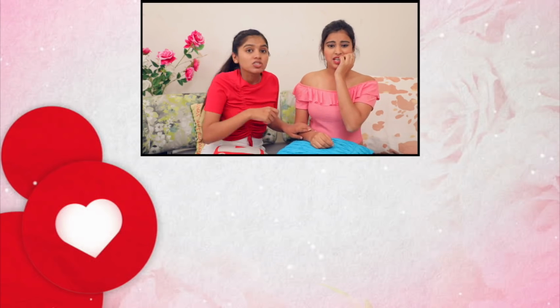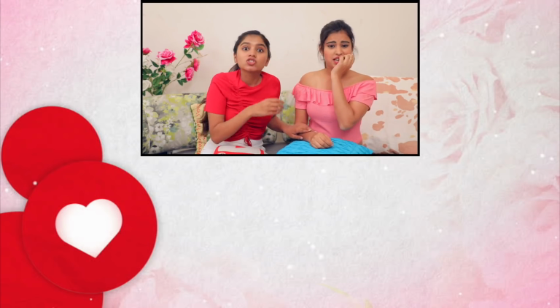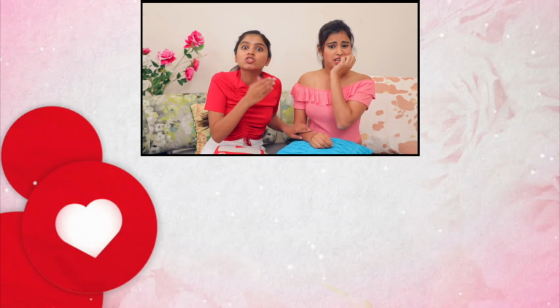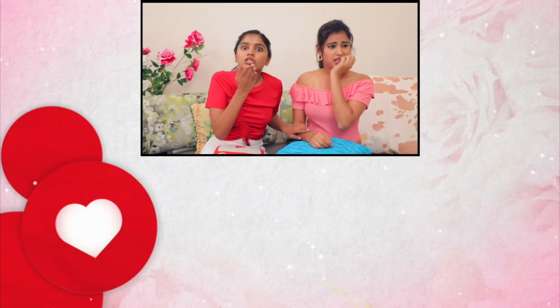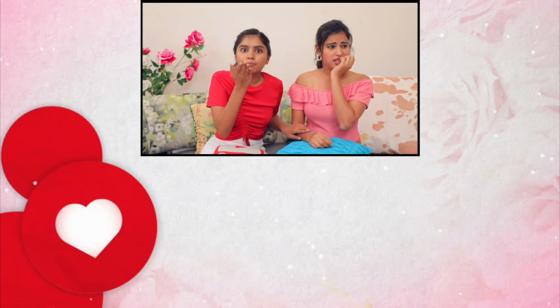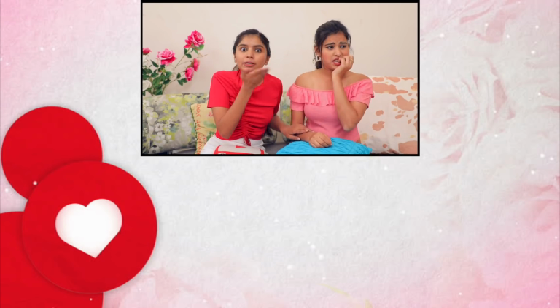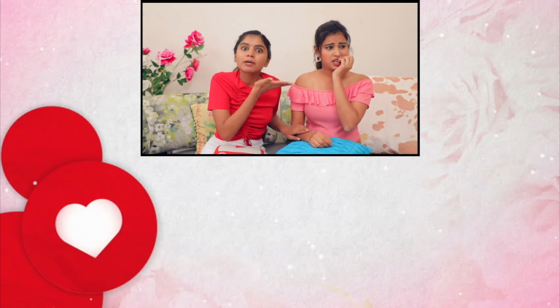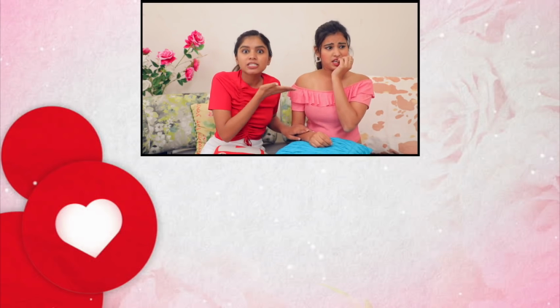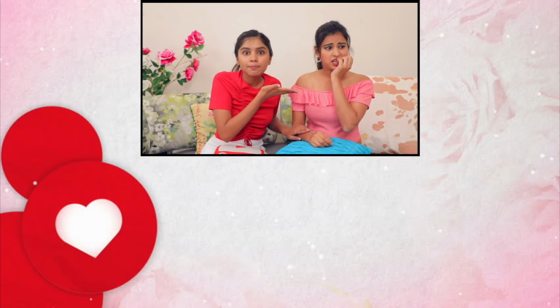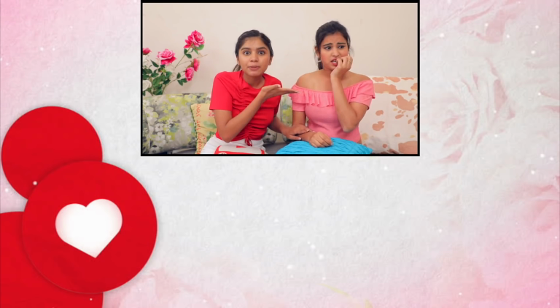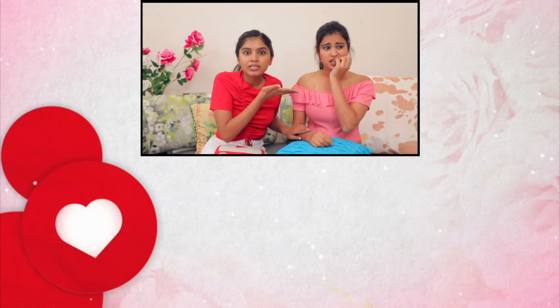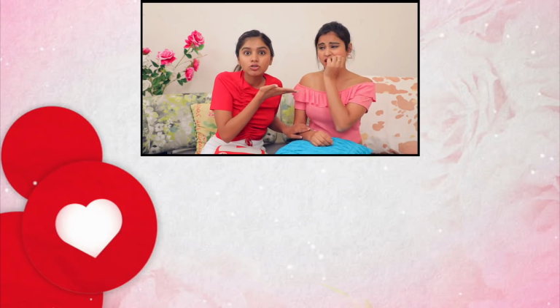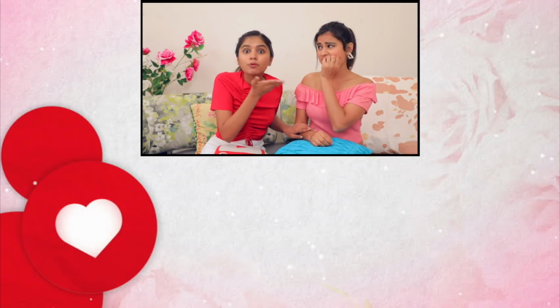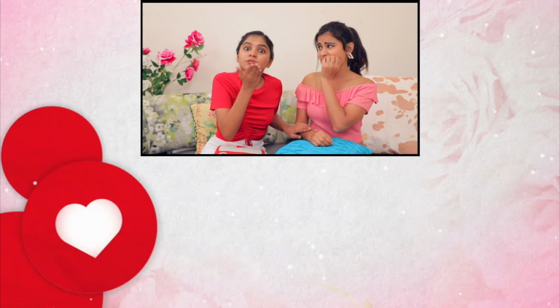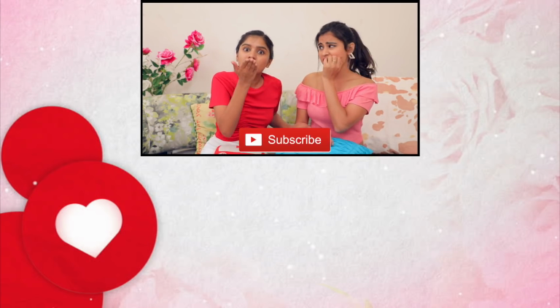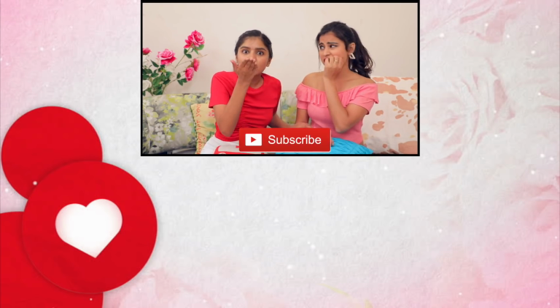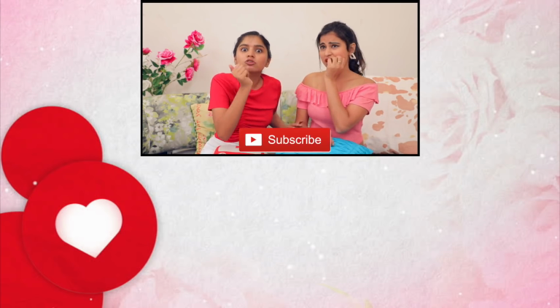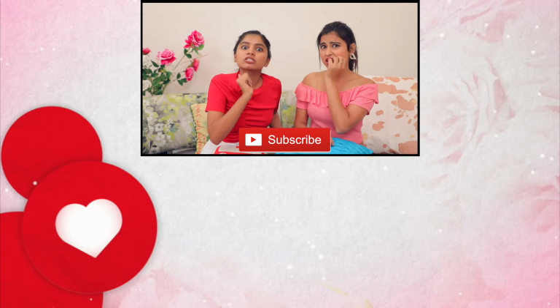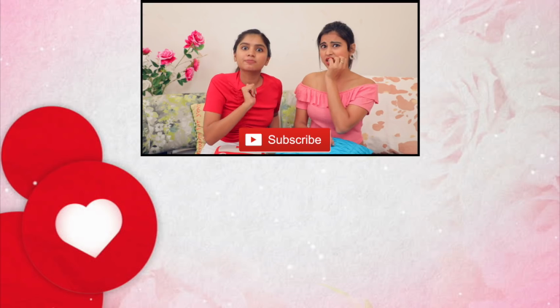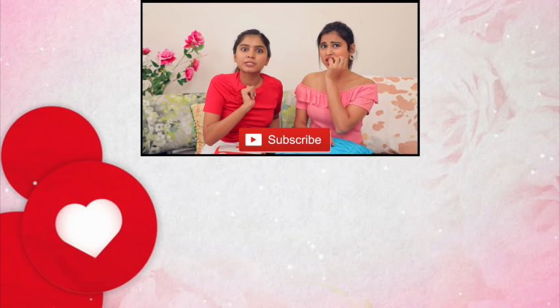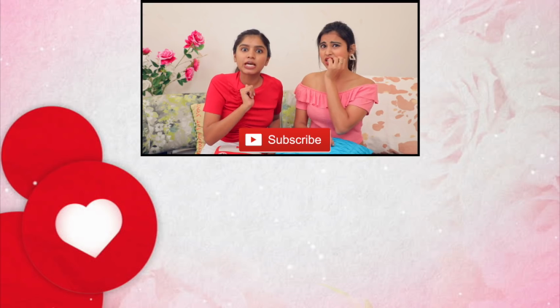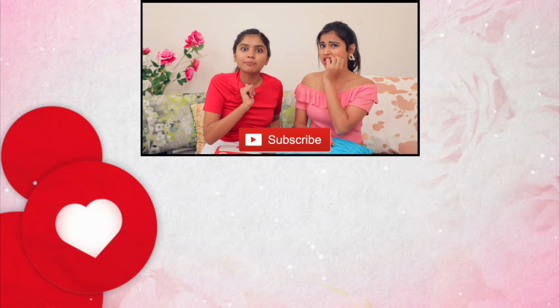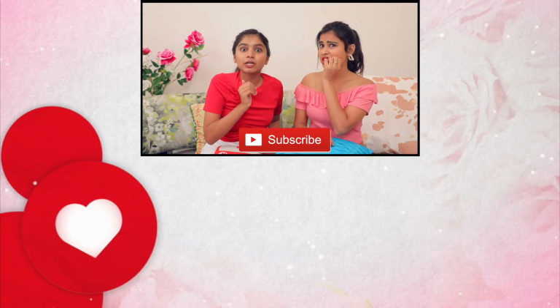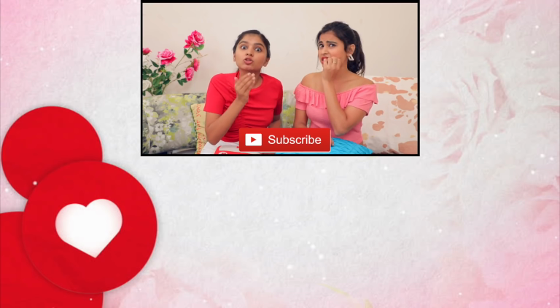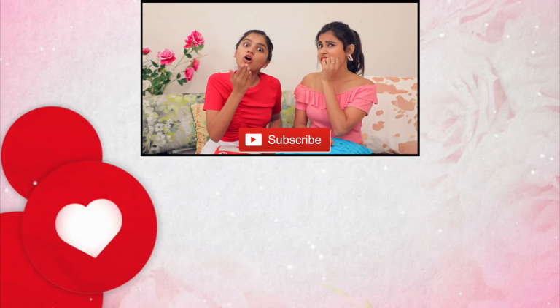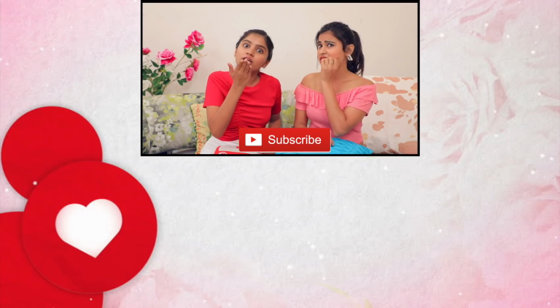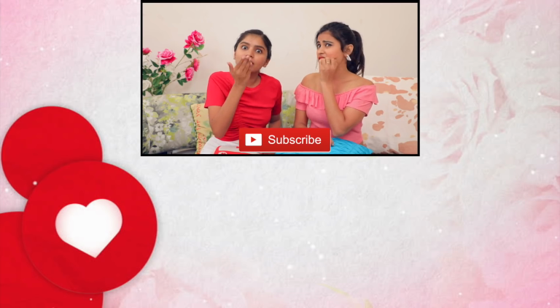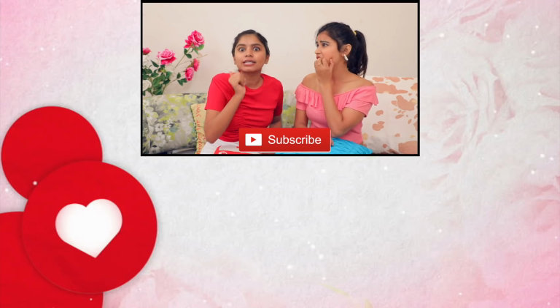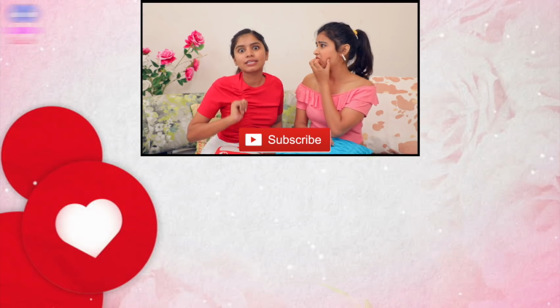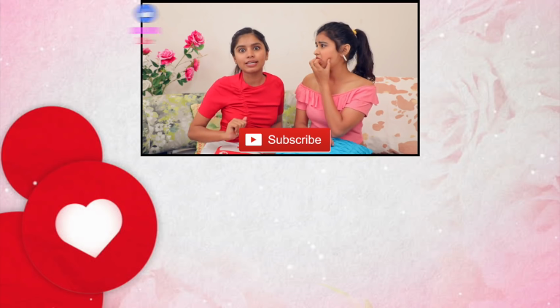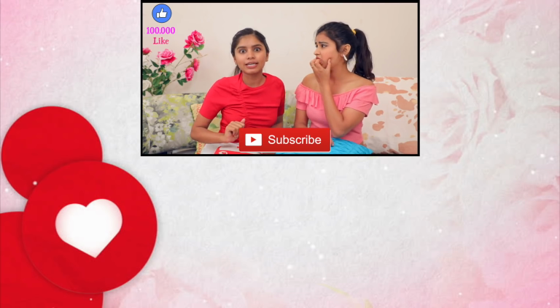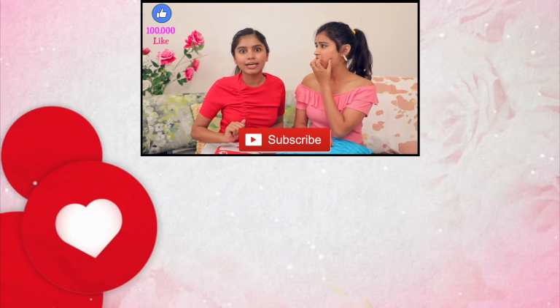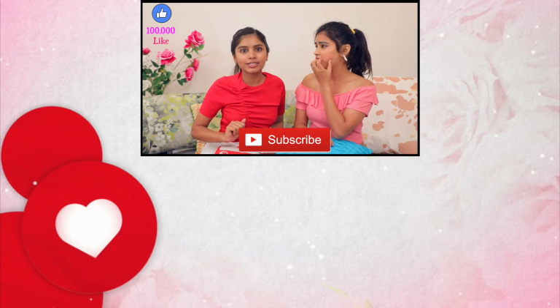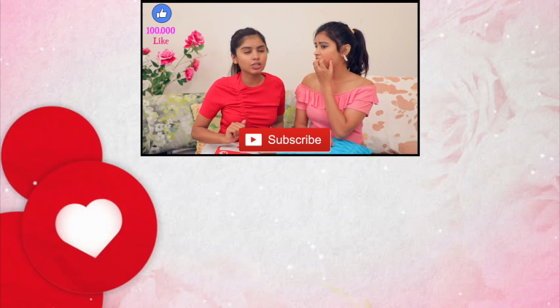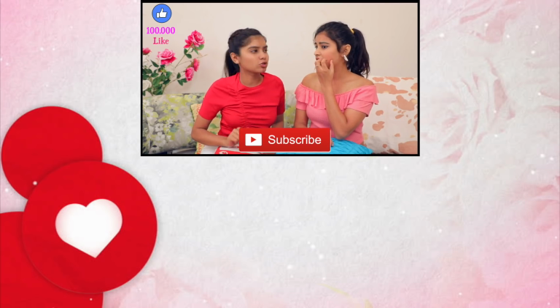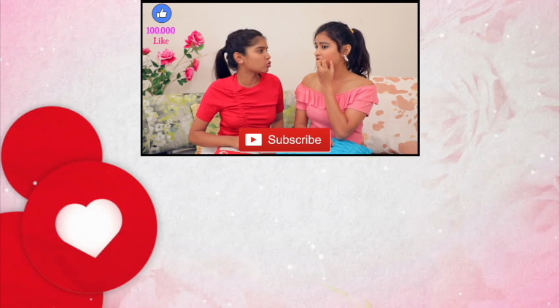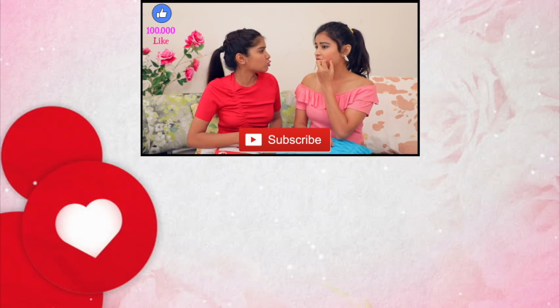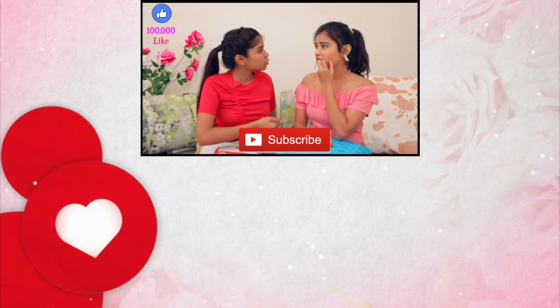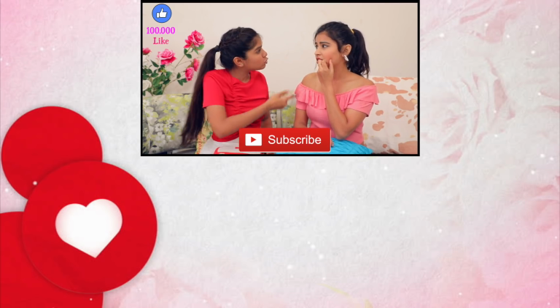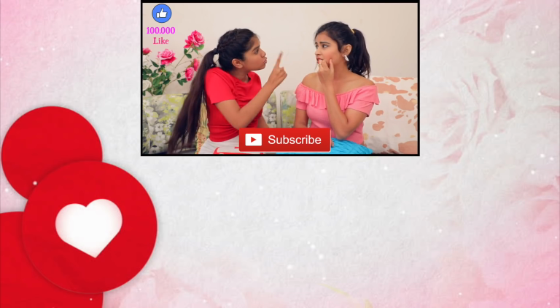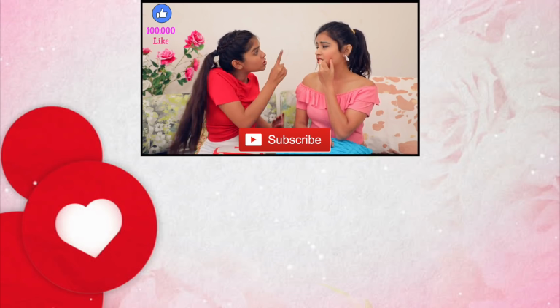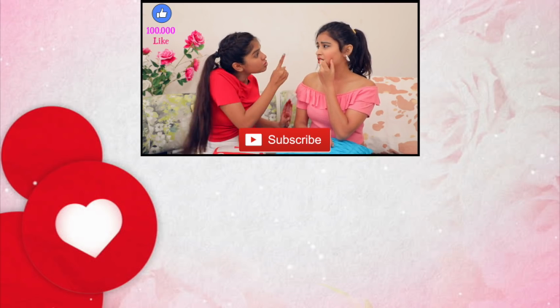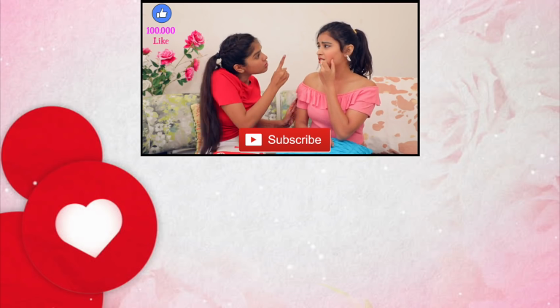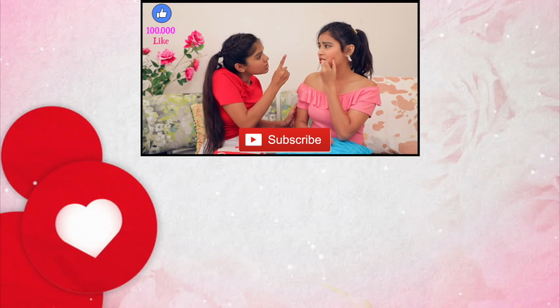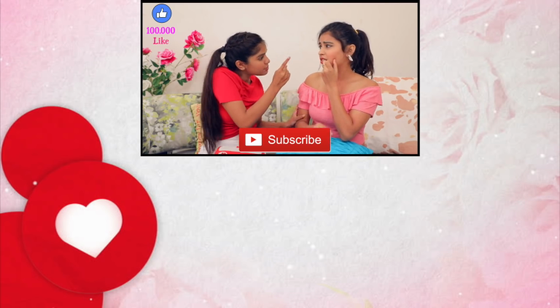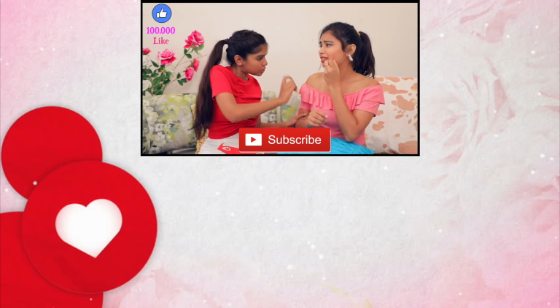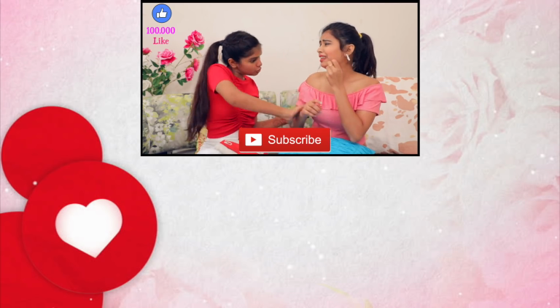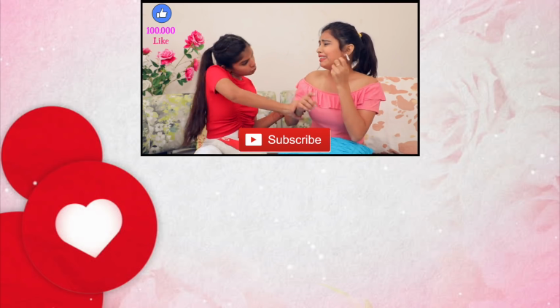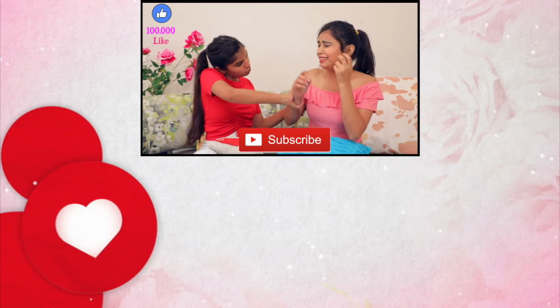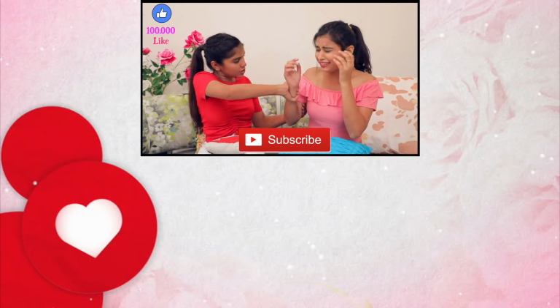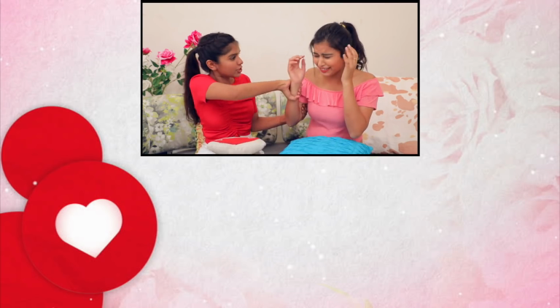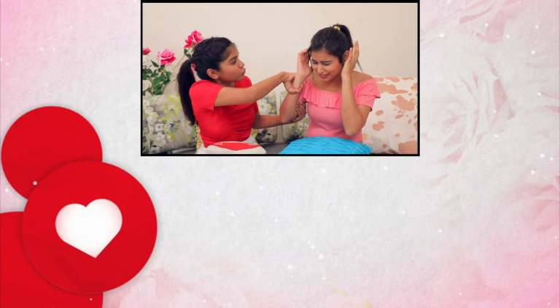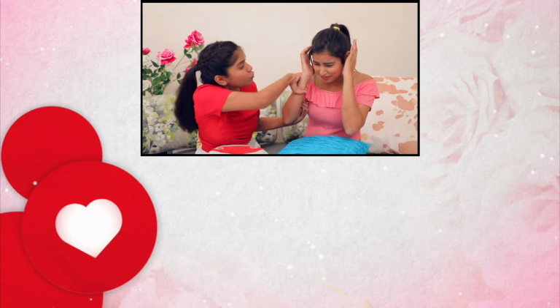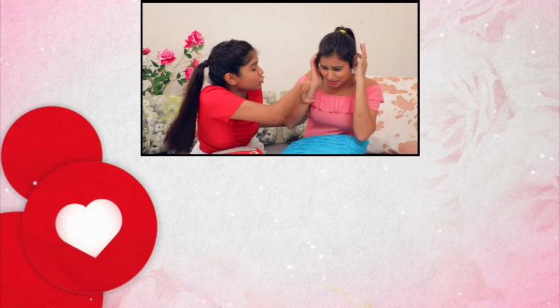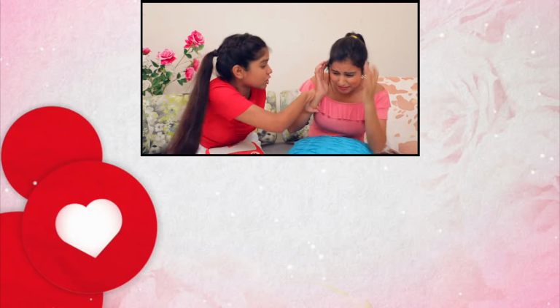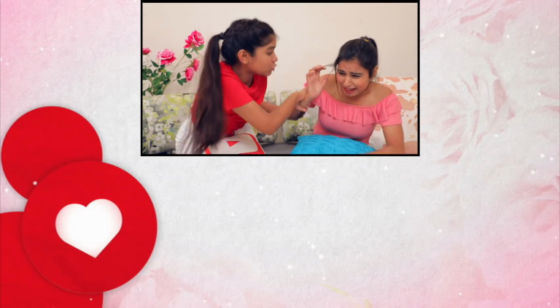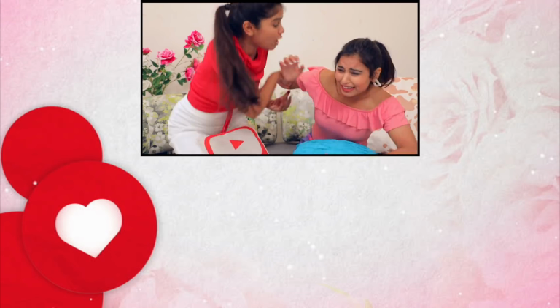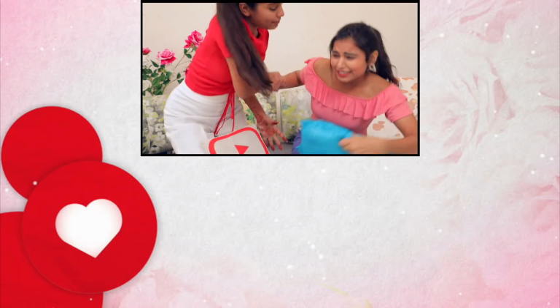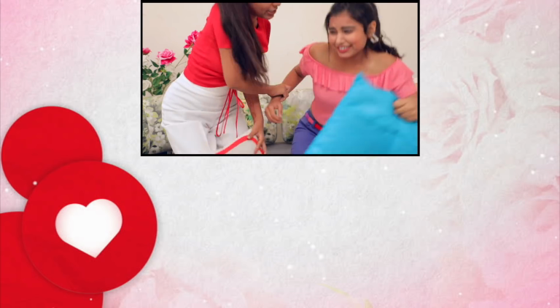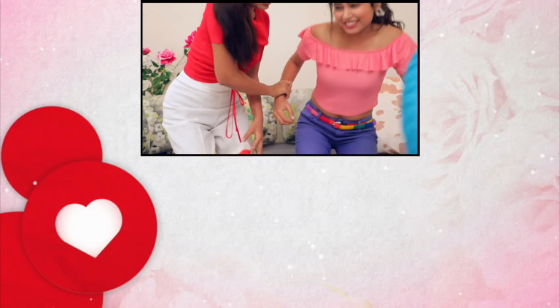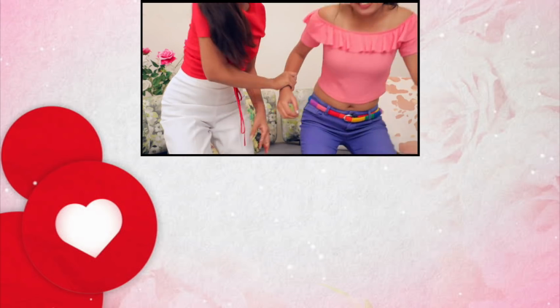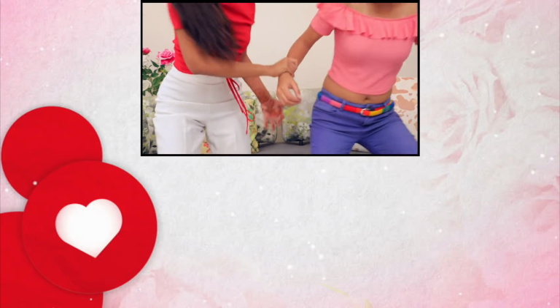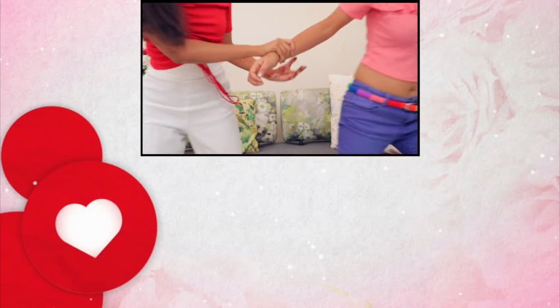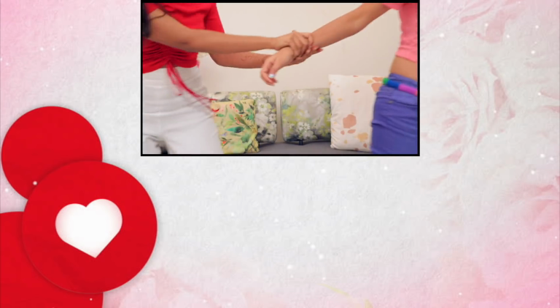Subscribe to this channel and like this video. Bye!